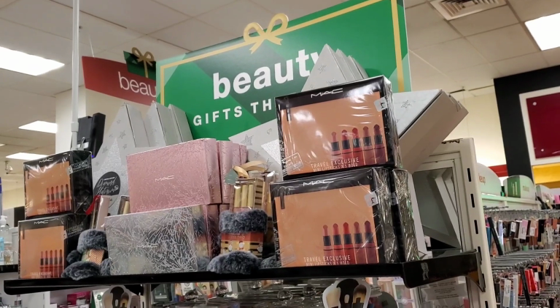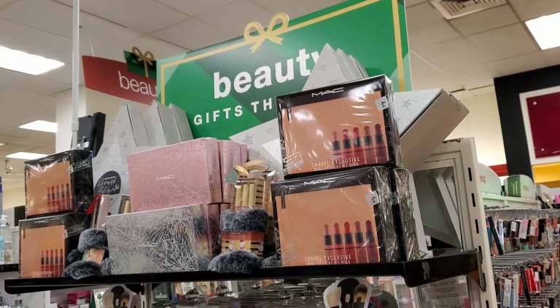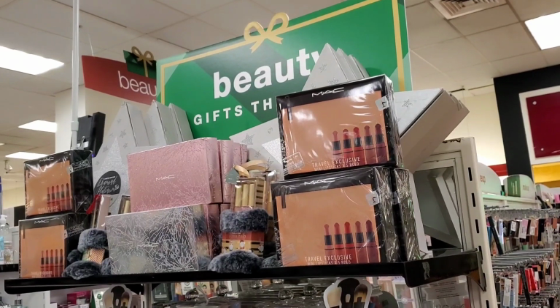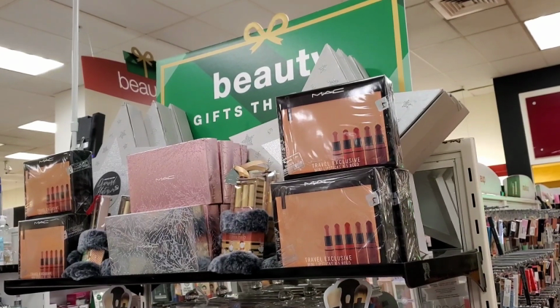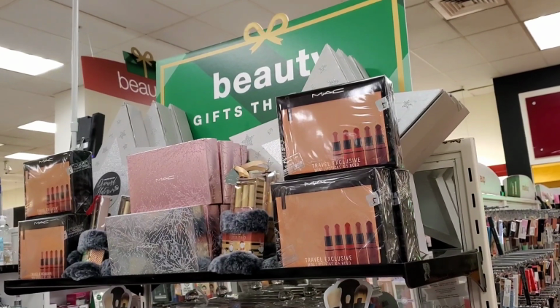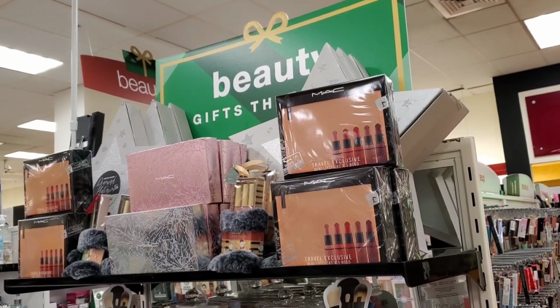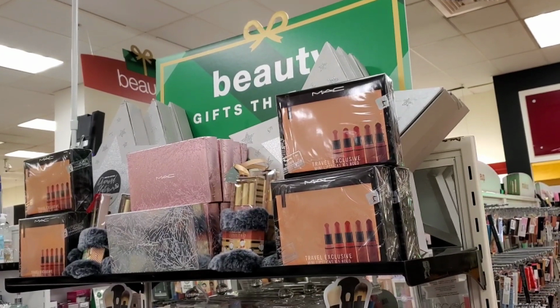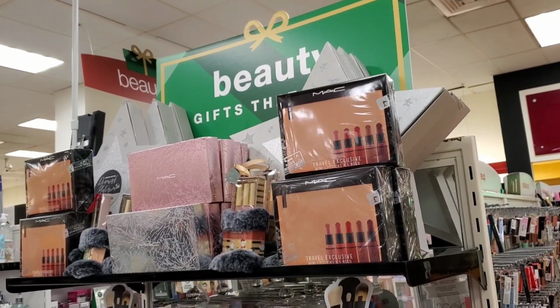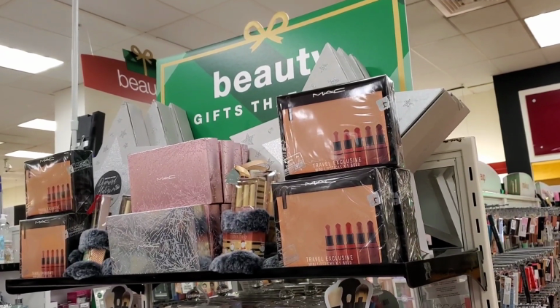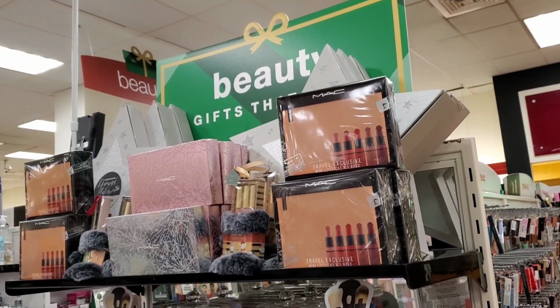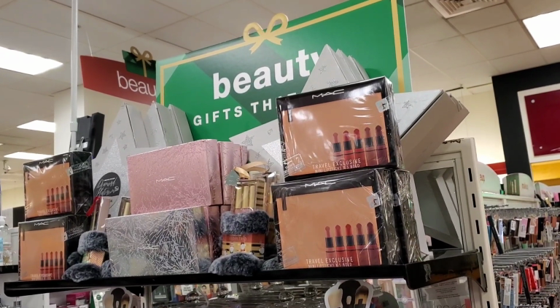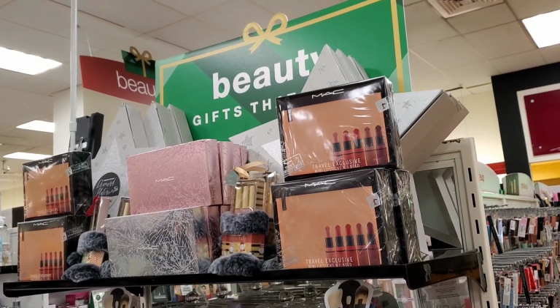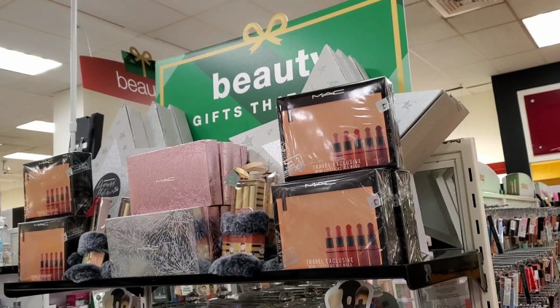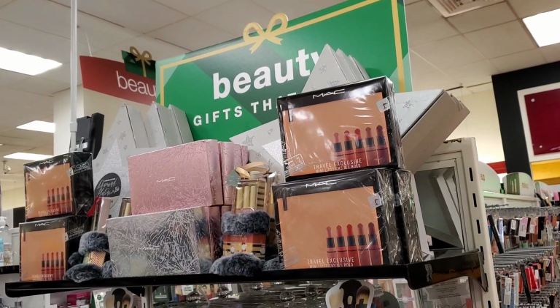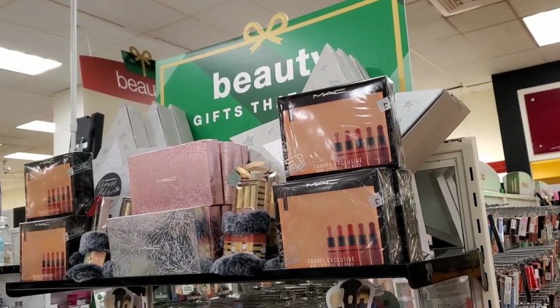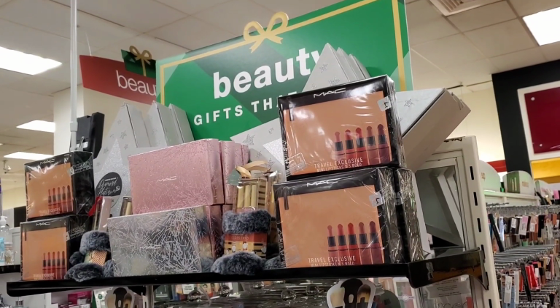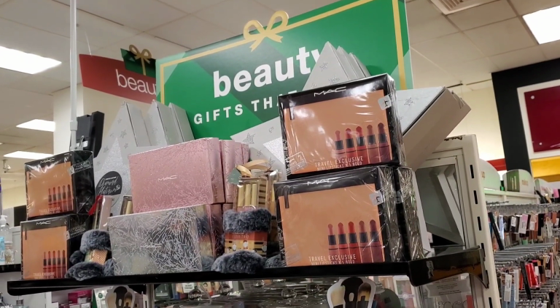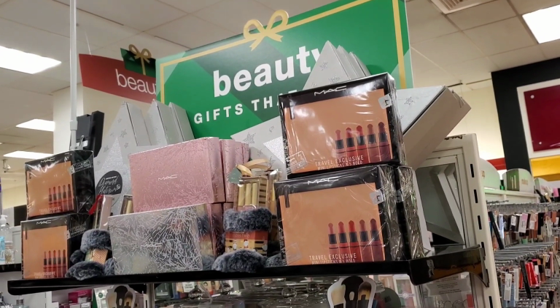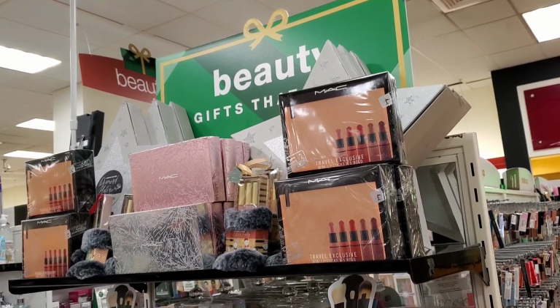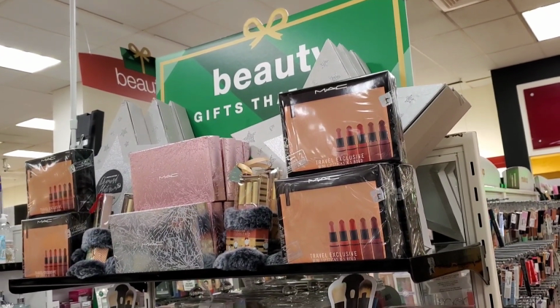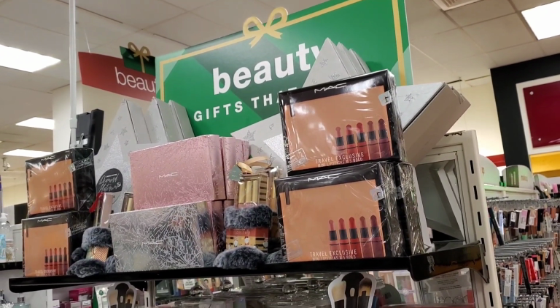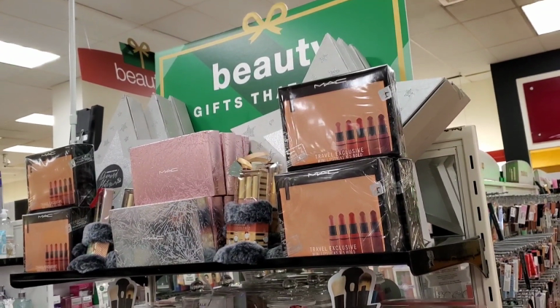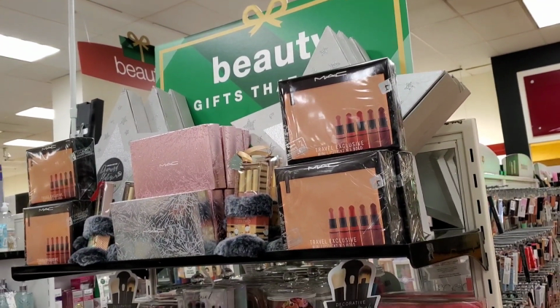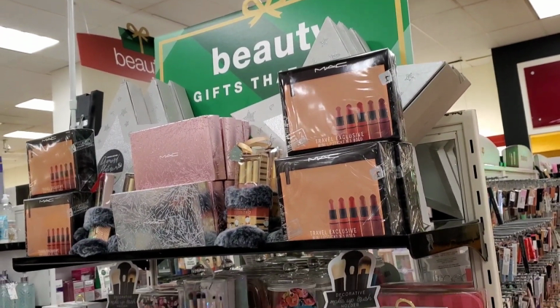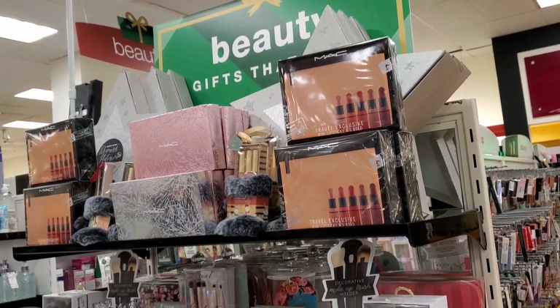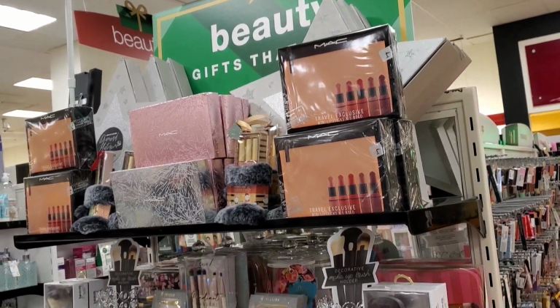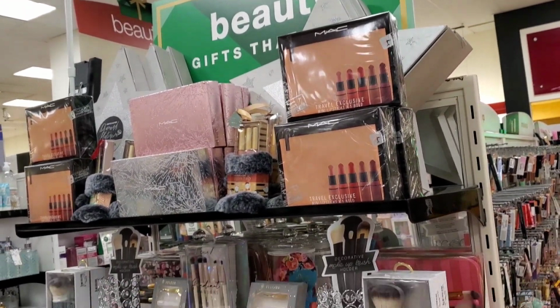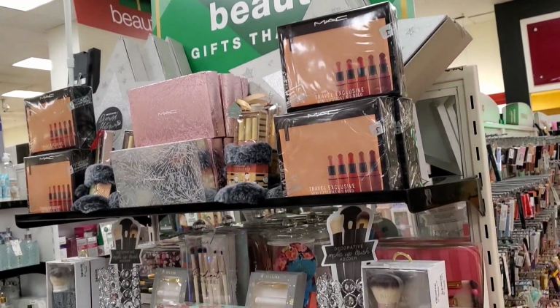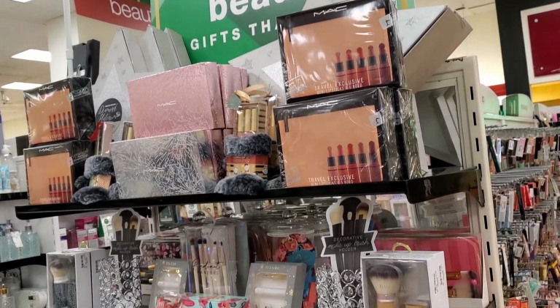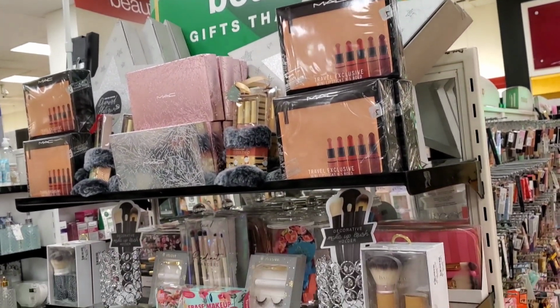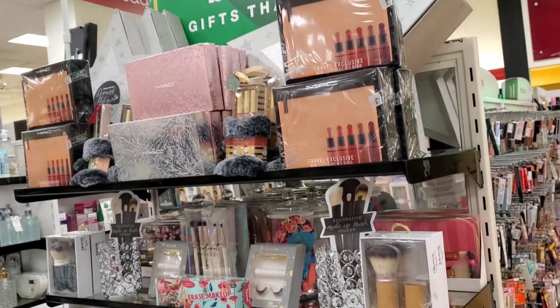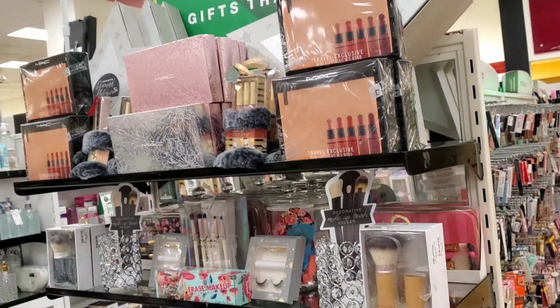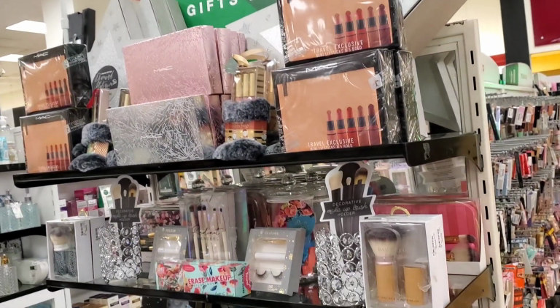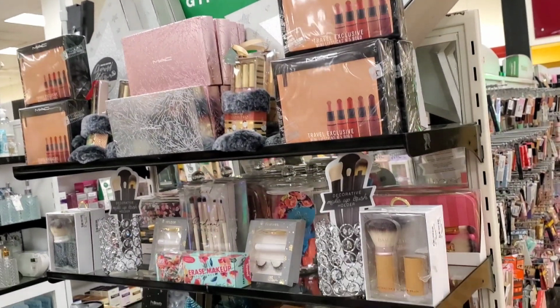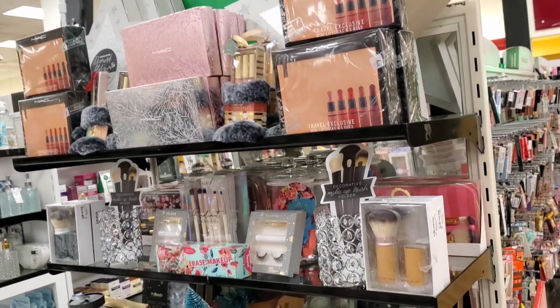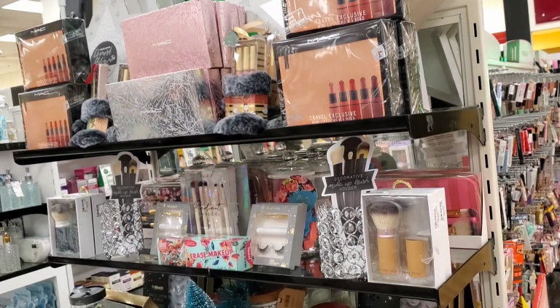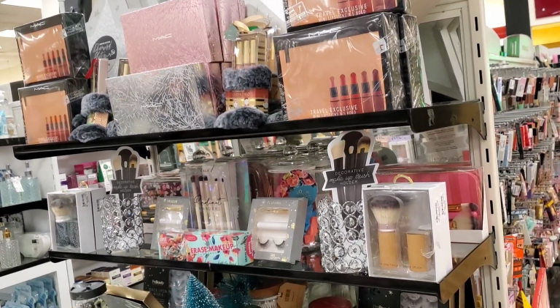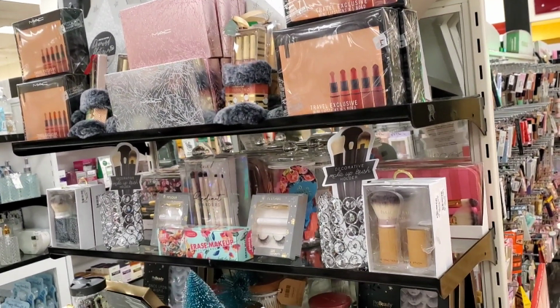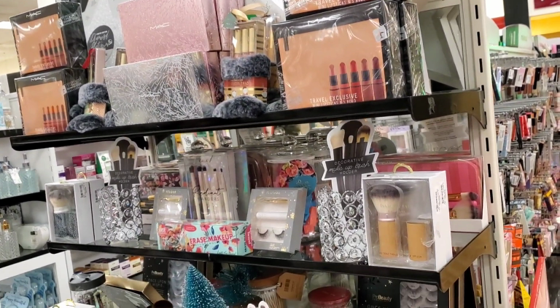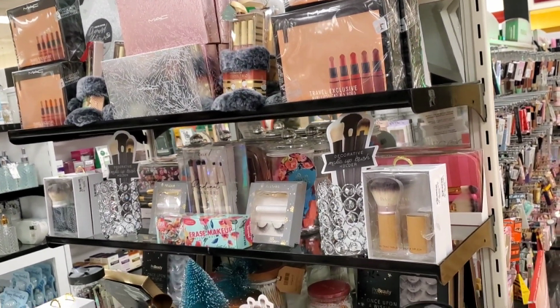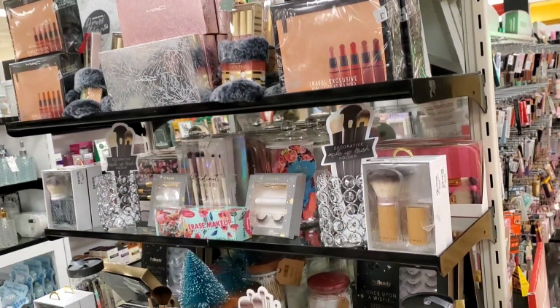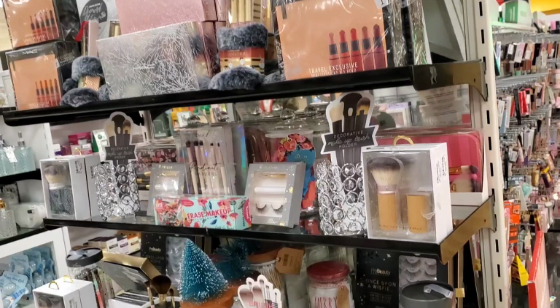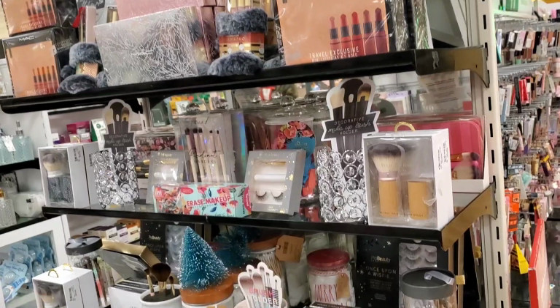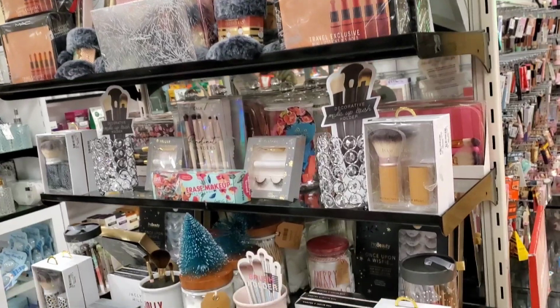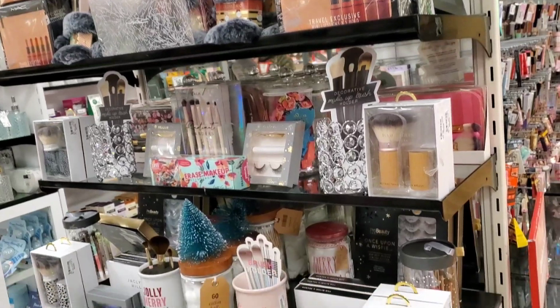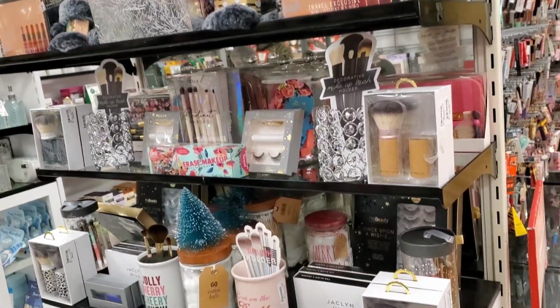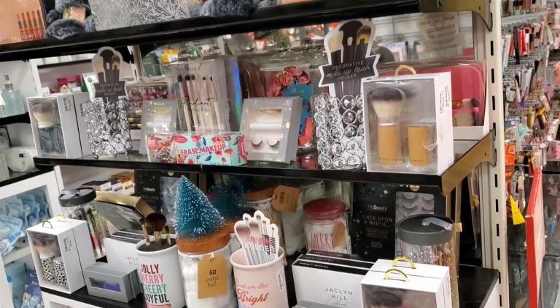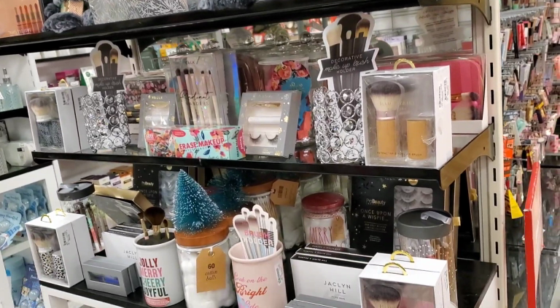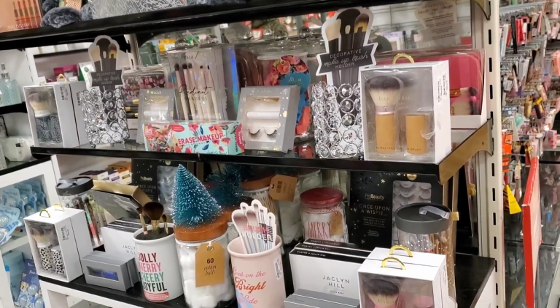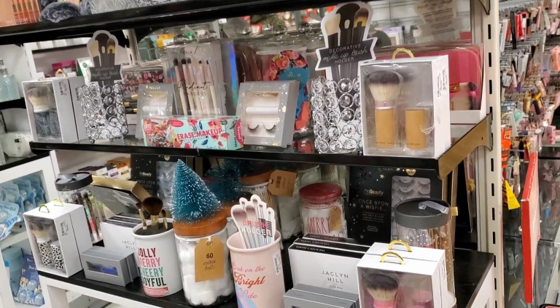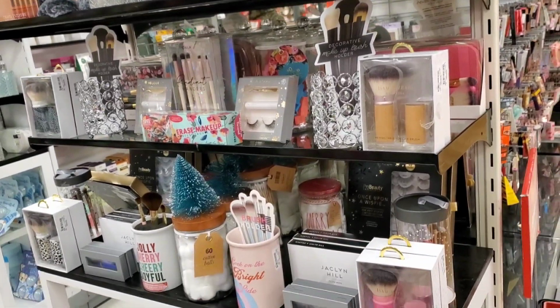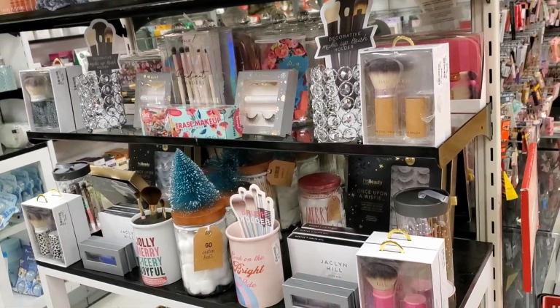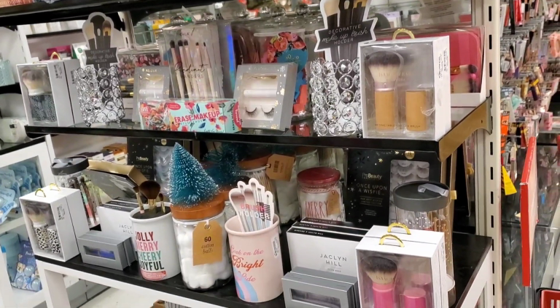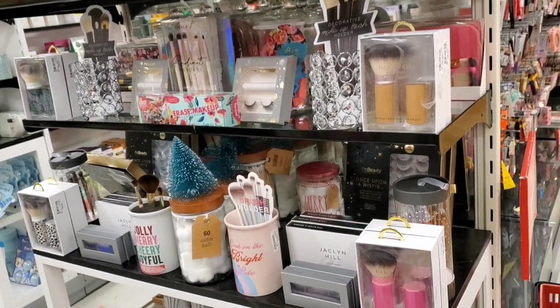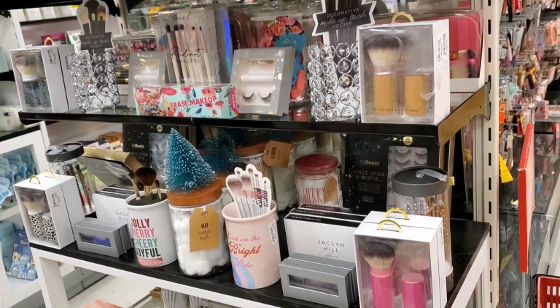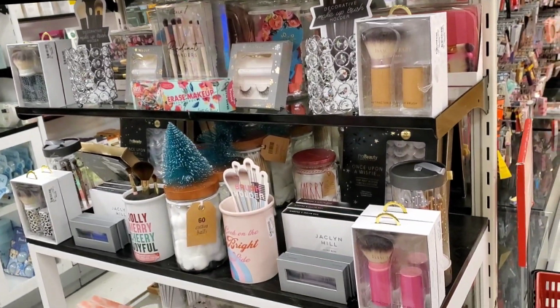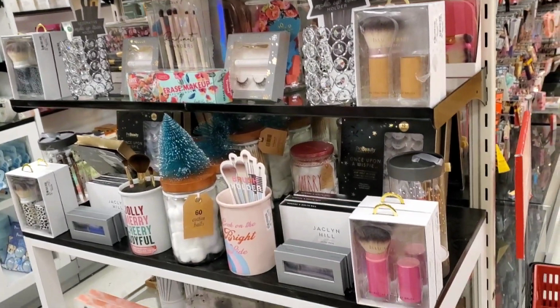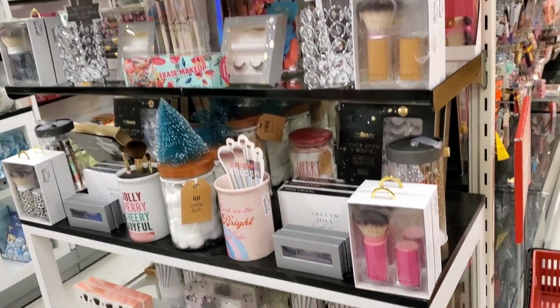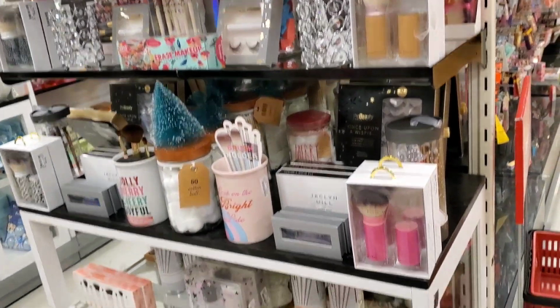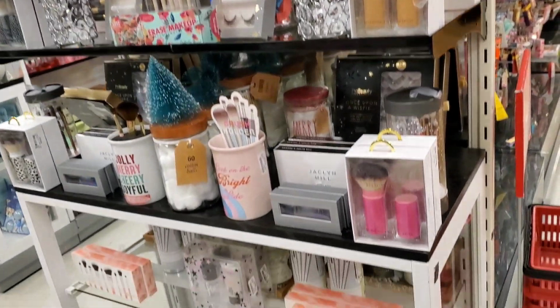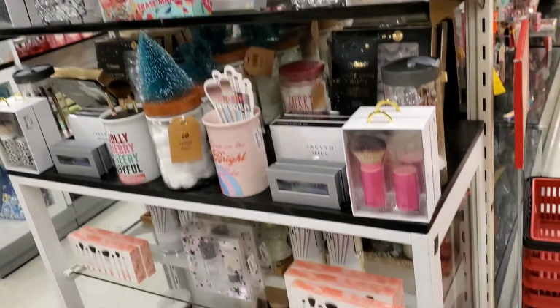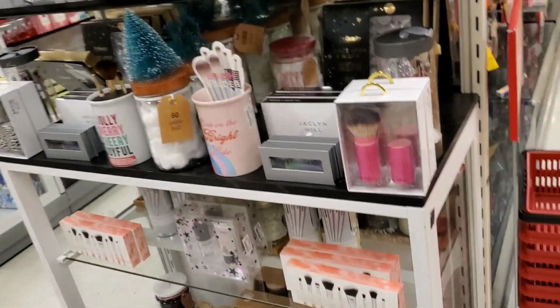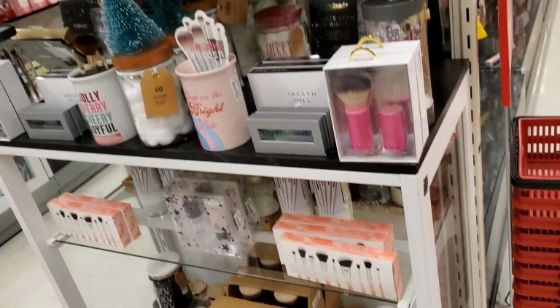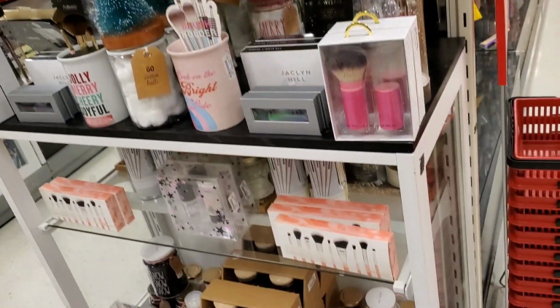Hello guys and welcome to today's video. I am about to share with you my new makeup finds at TJ Maxx and Marshalls. Let's begin.